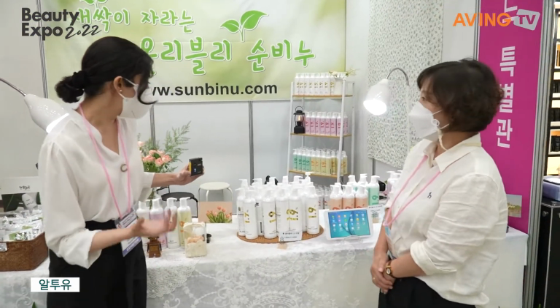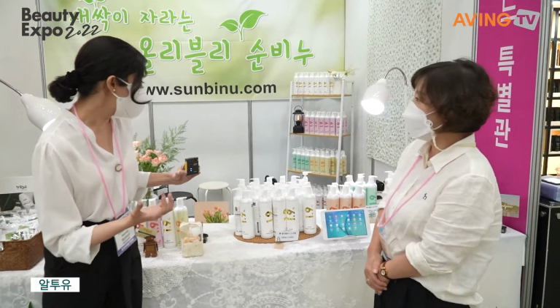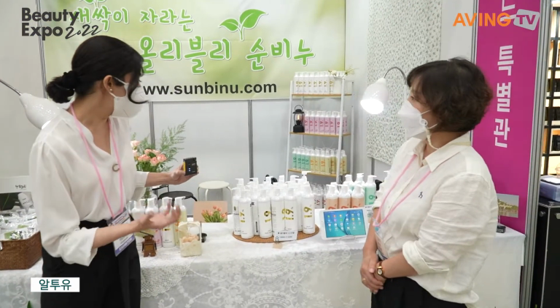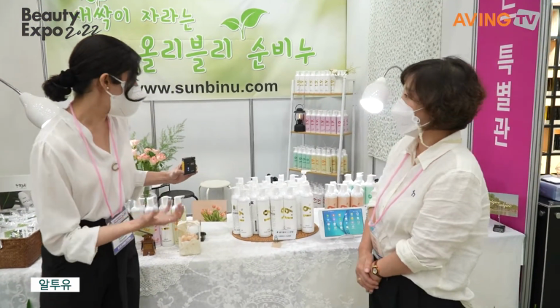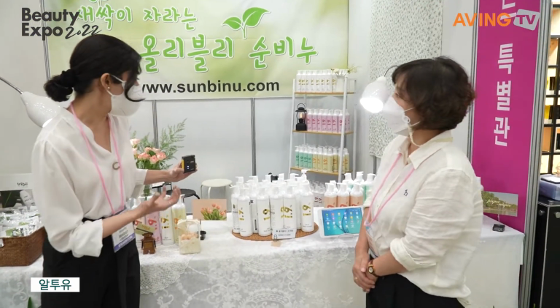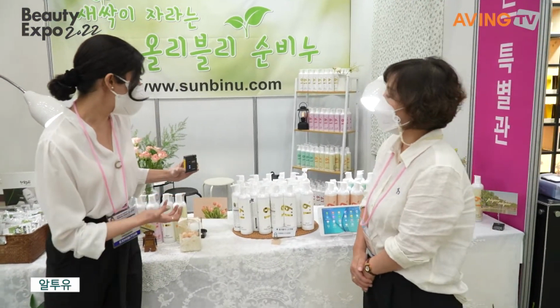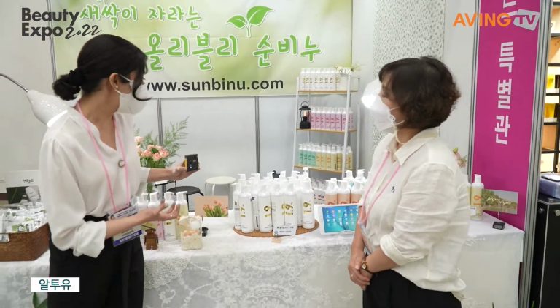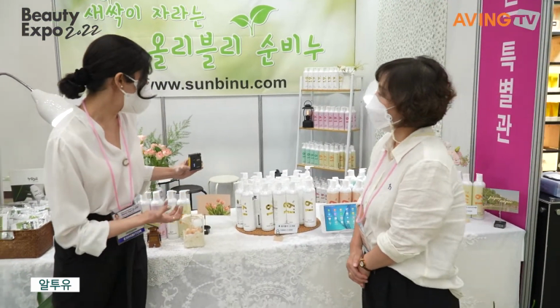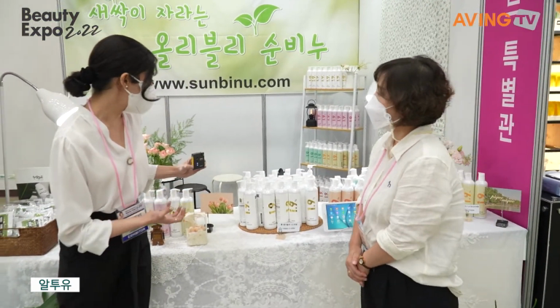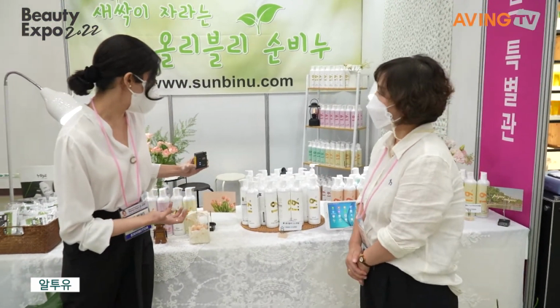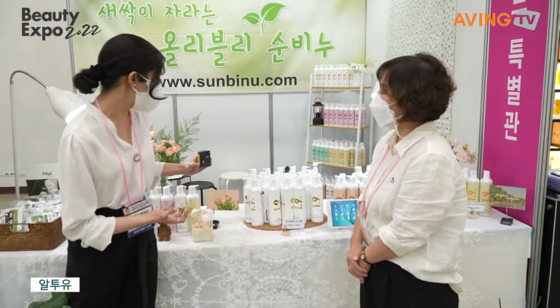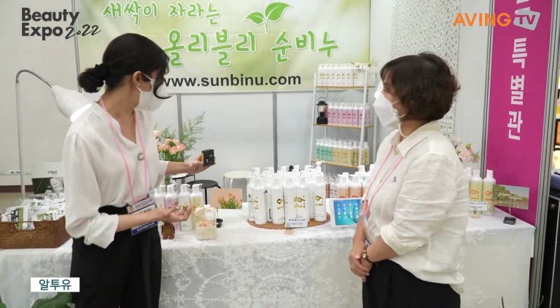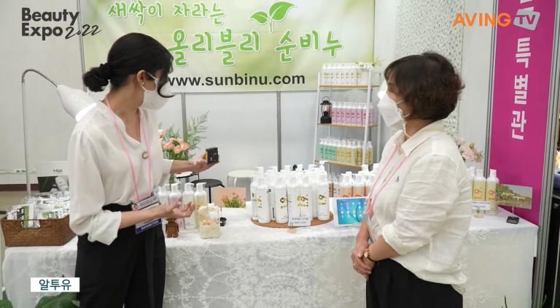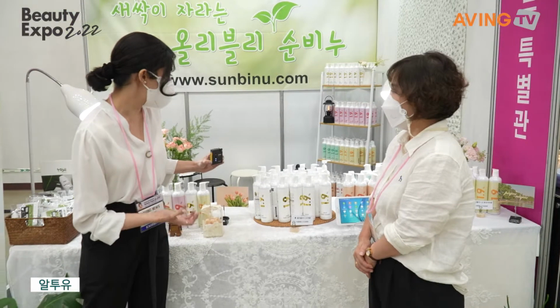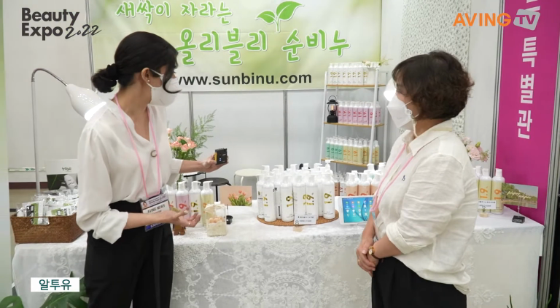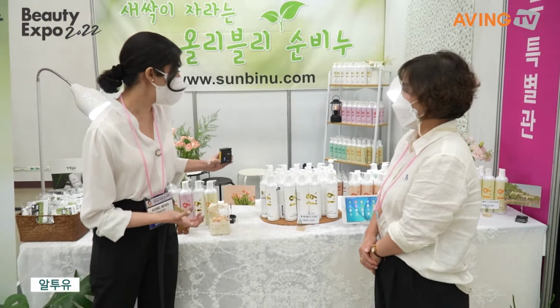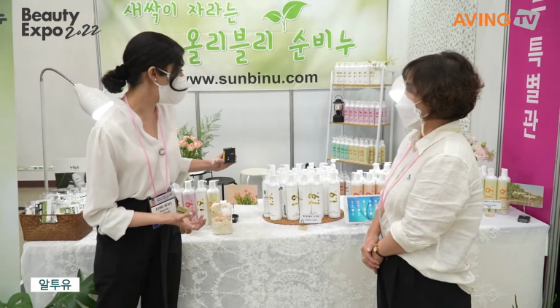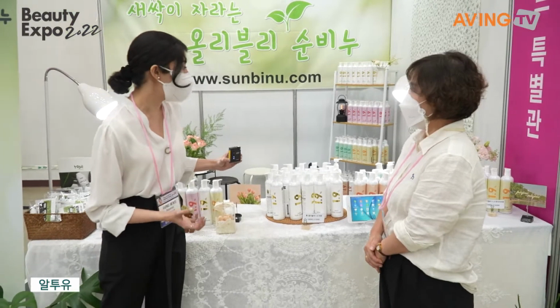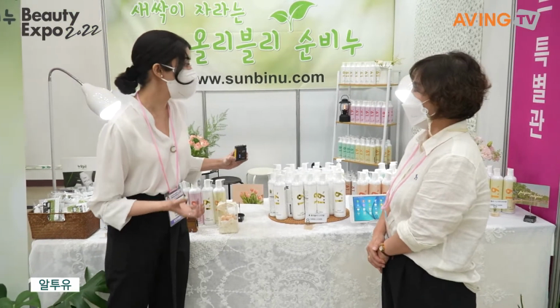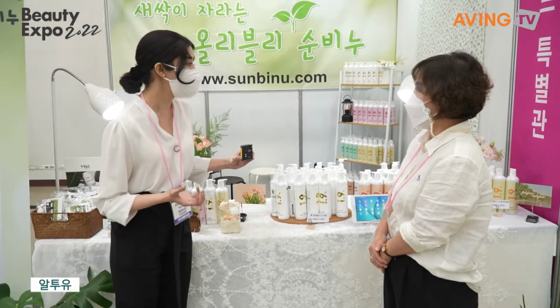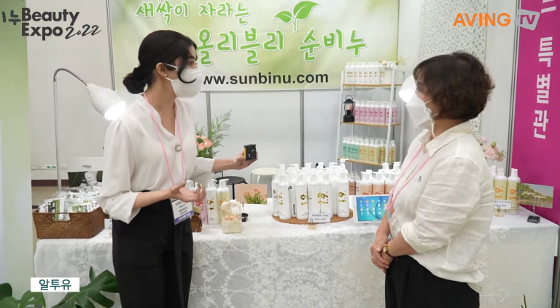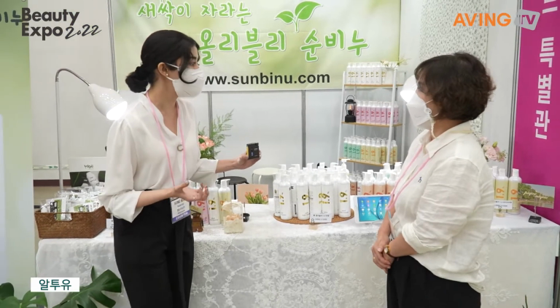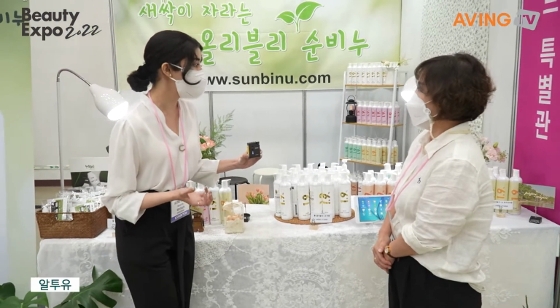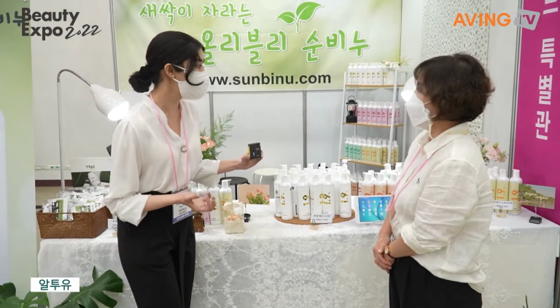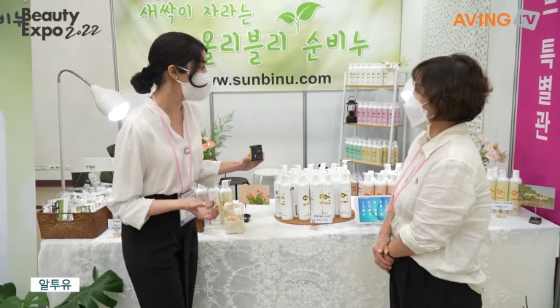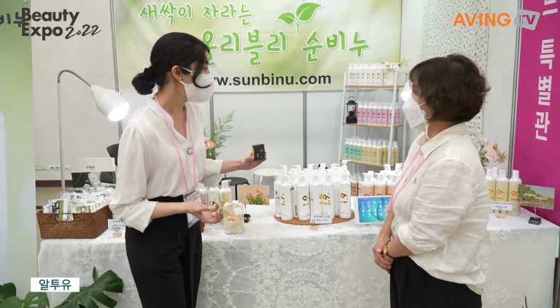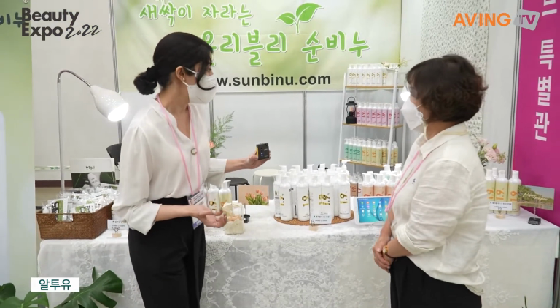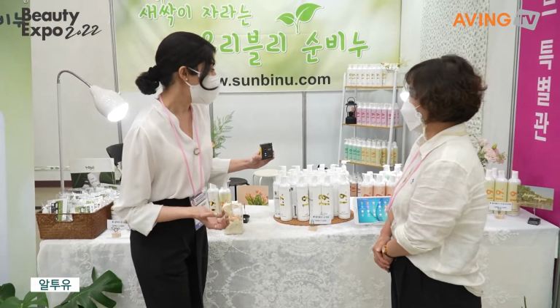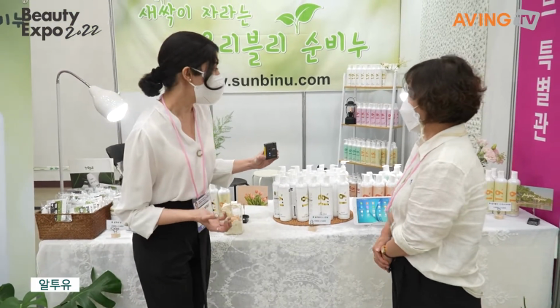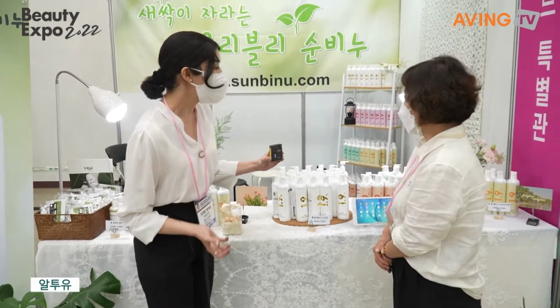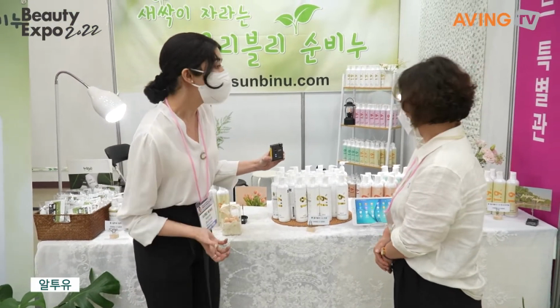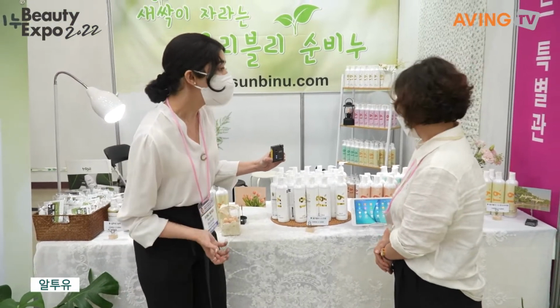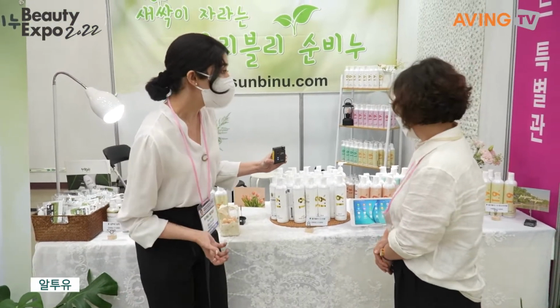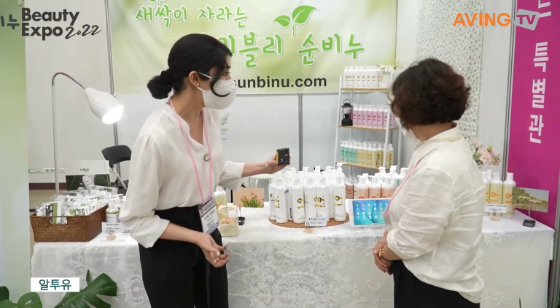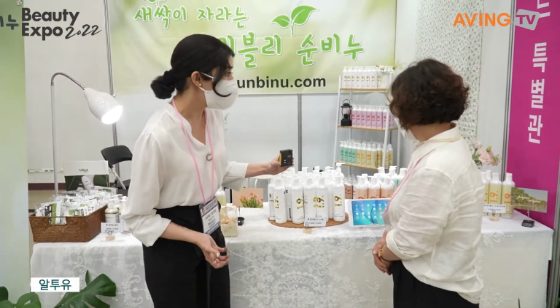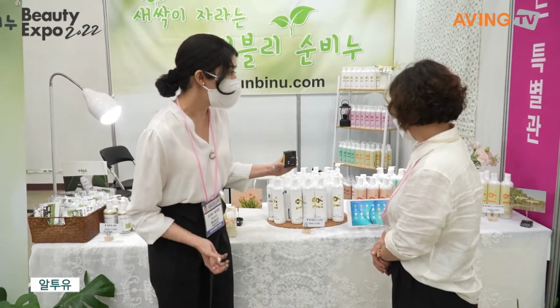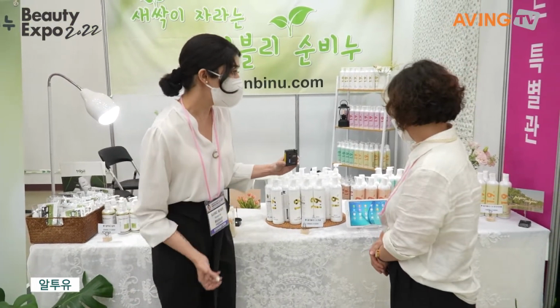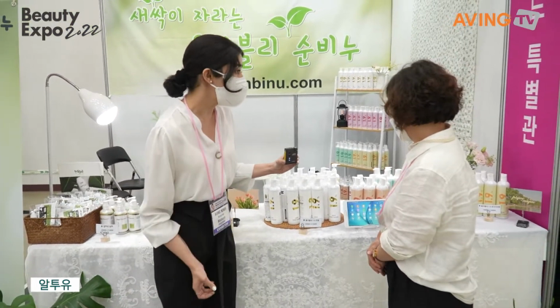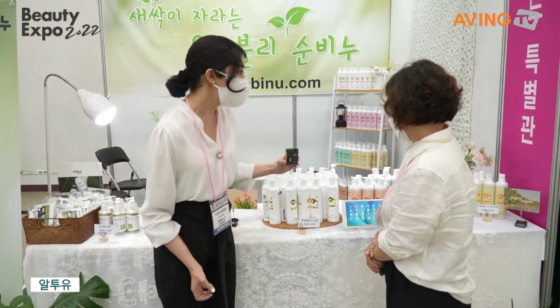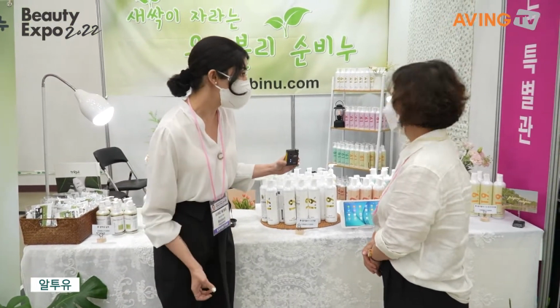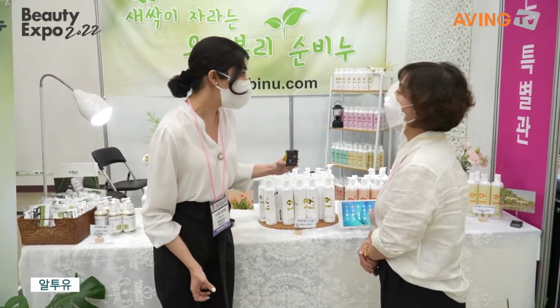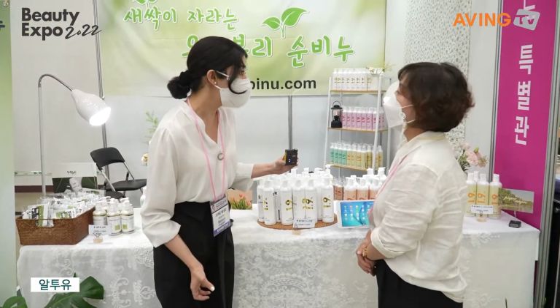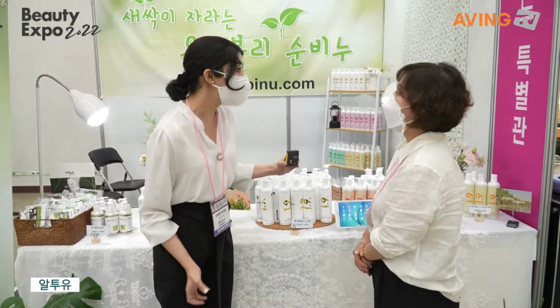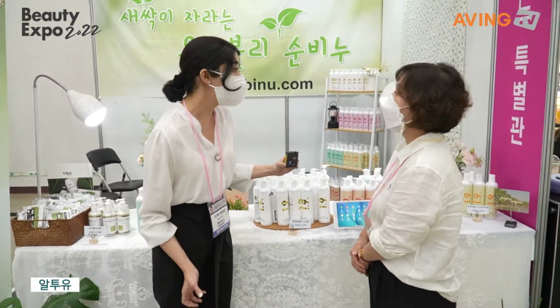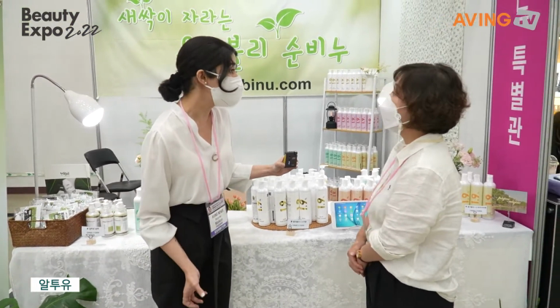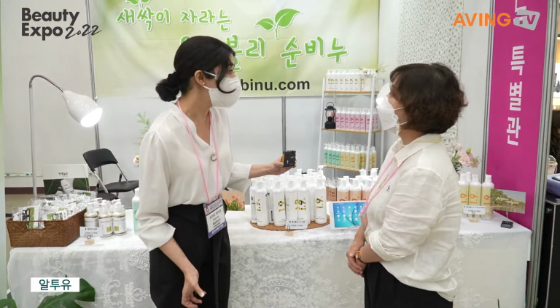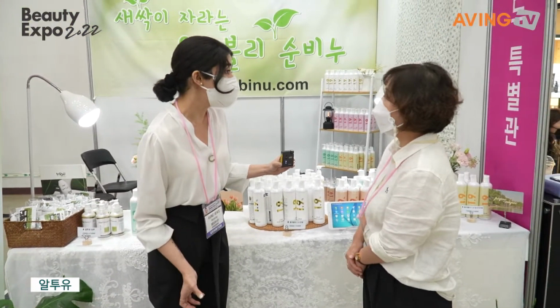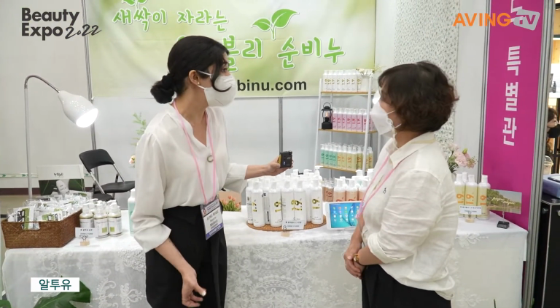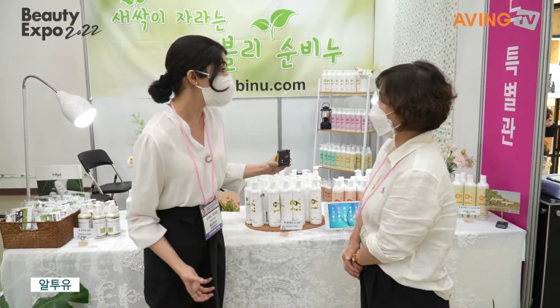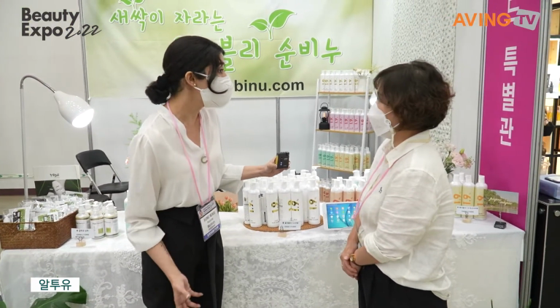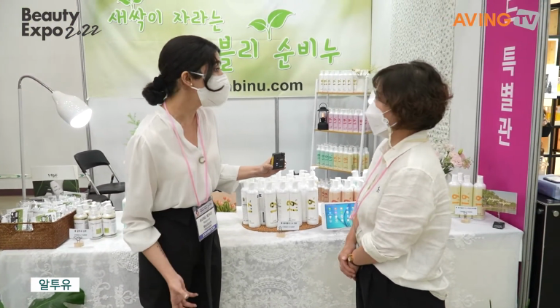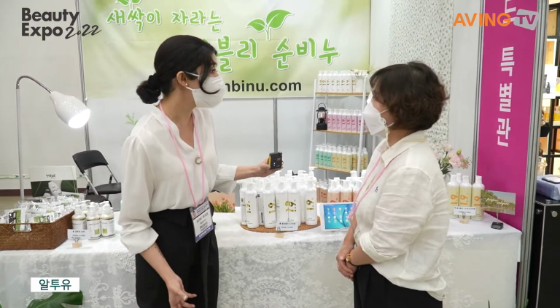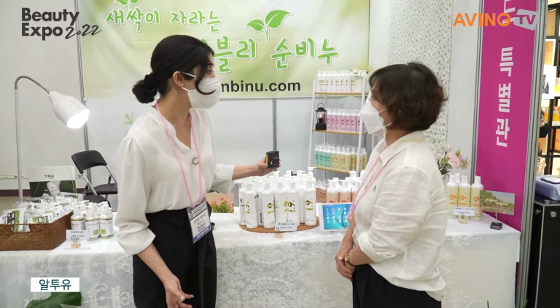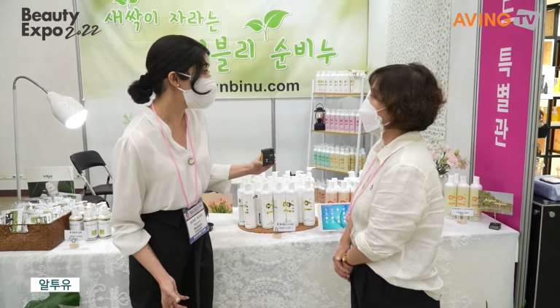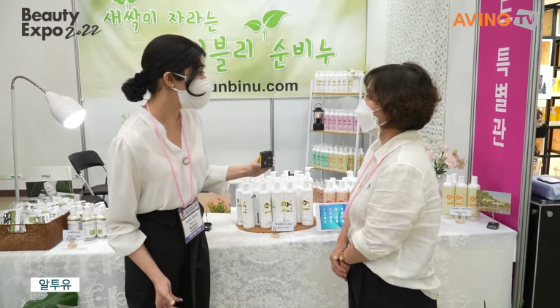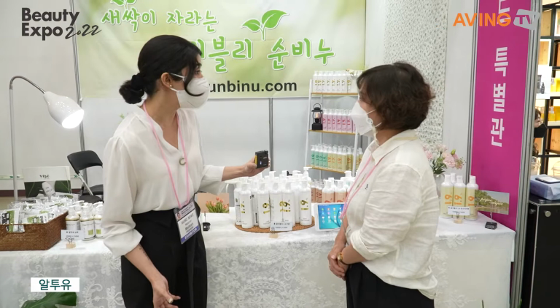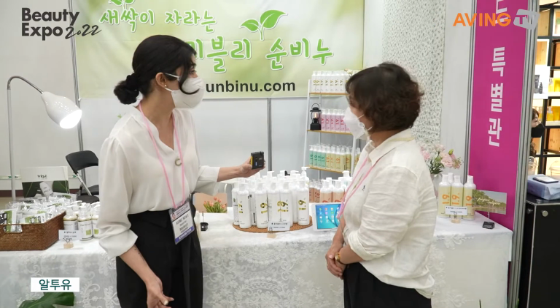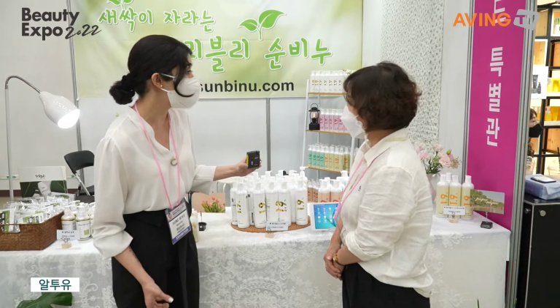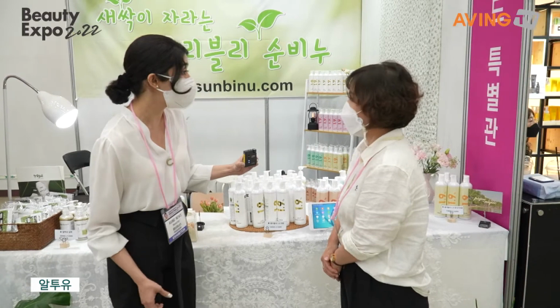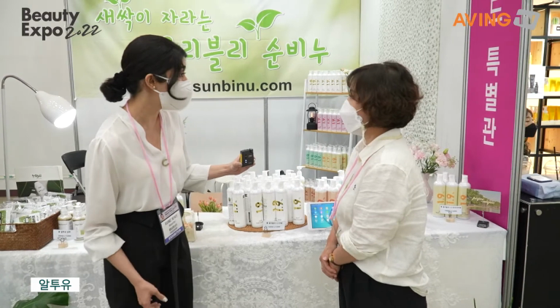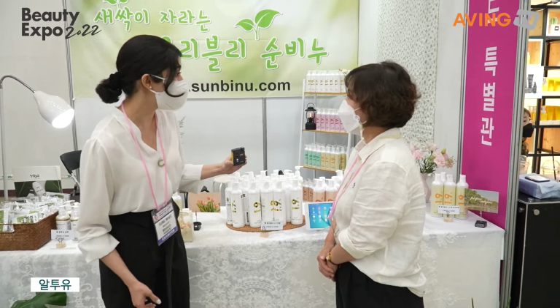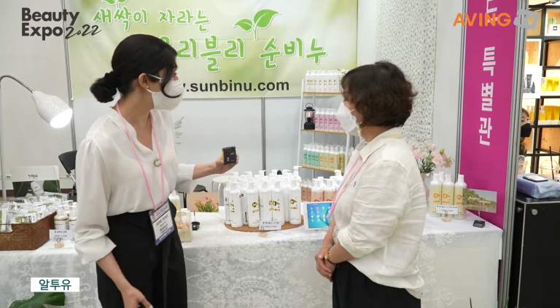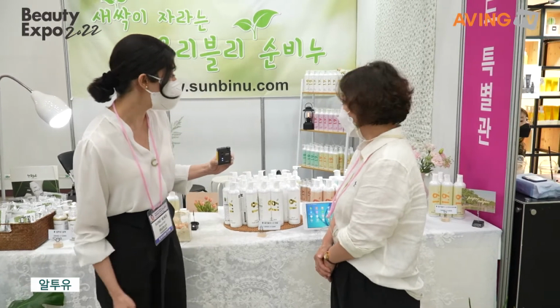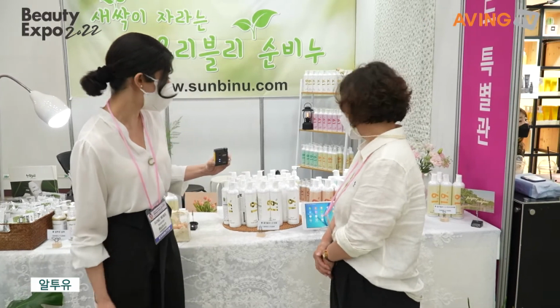You use organic material. Are you using organic ingredients? Yes.